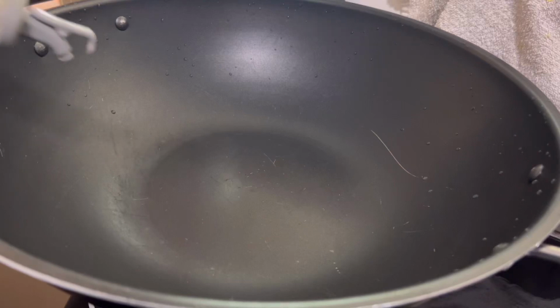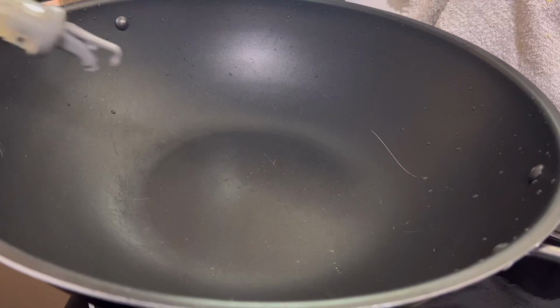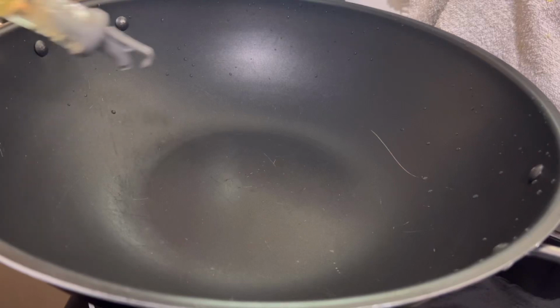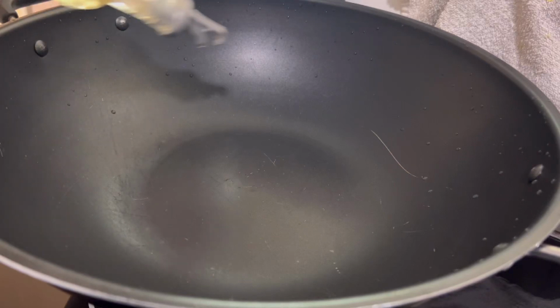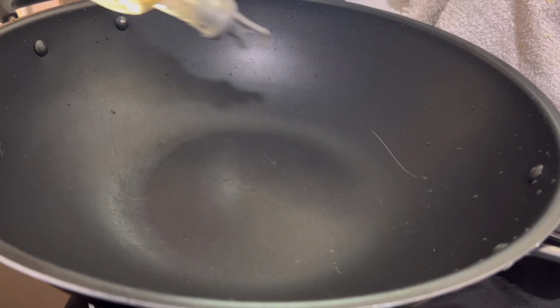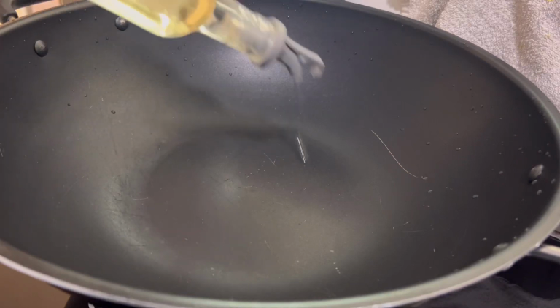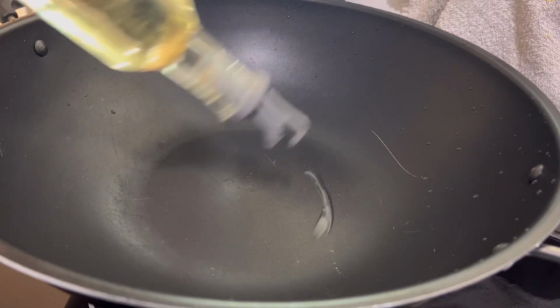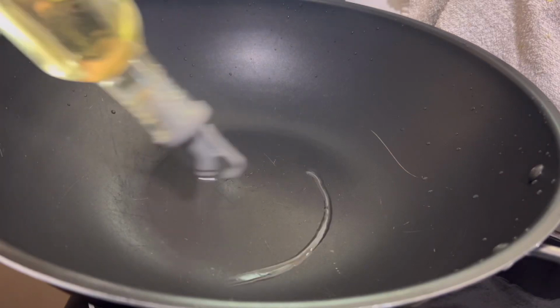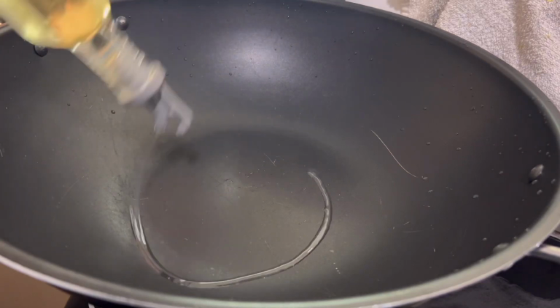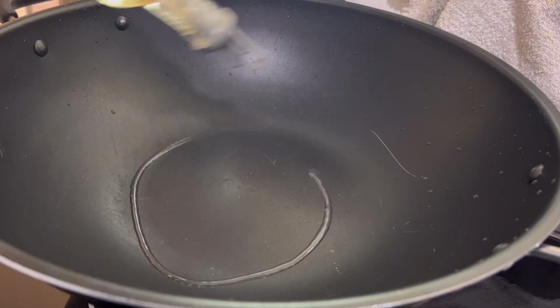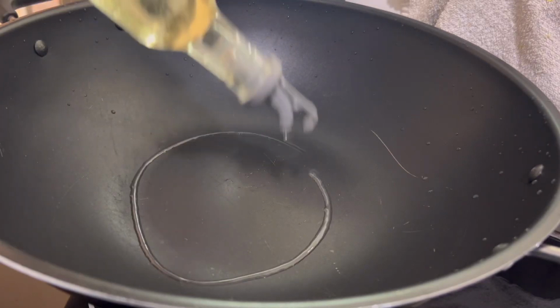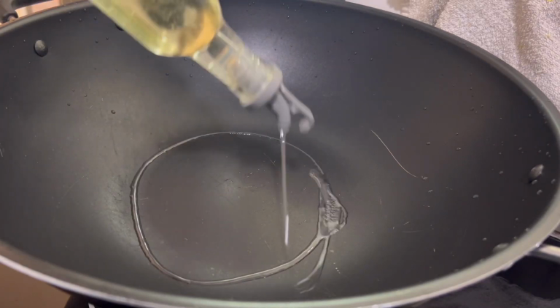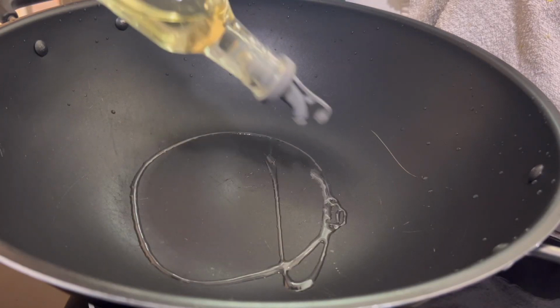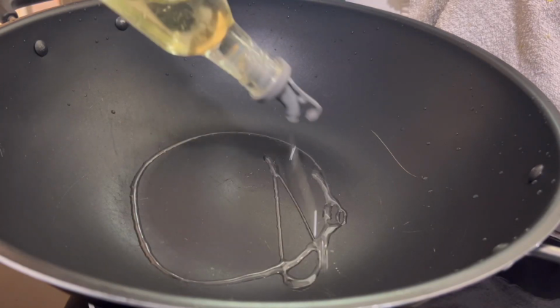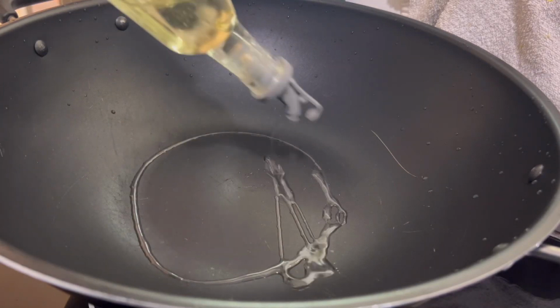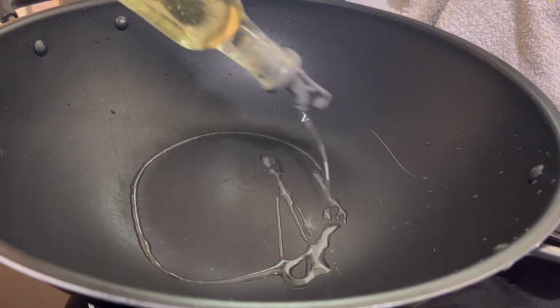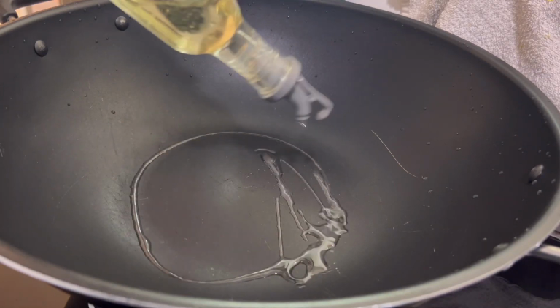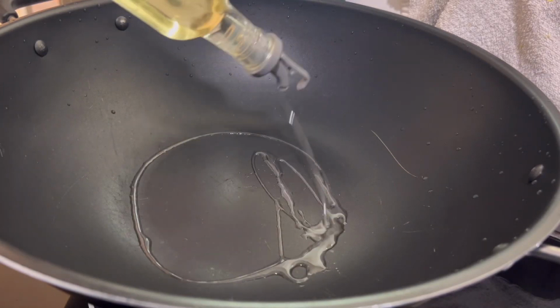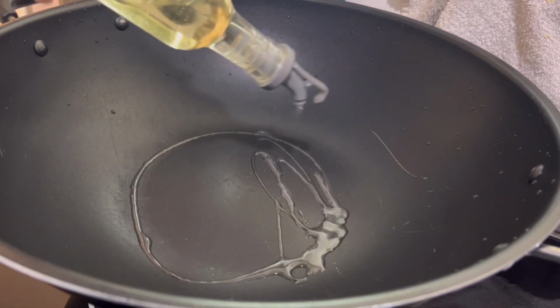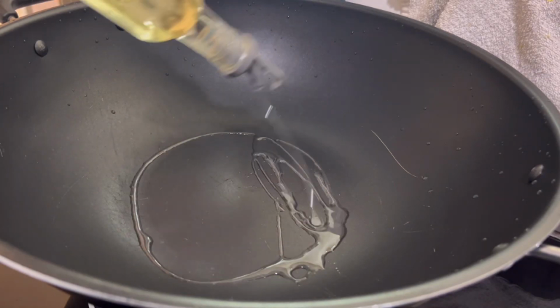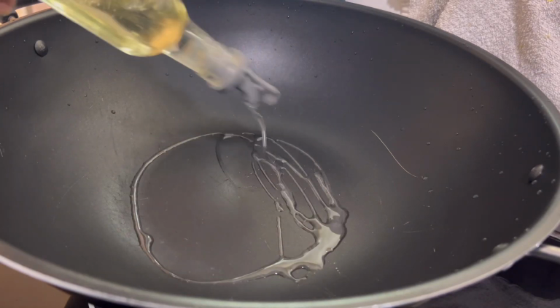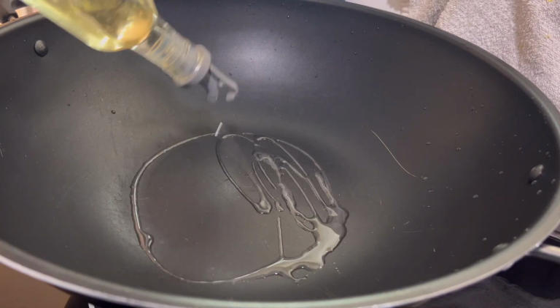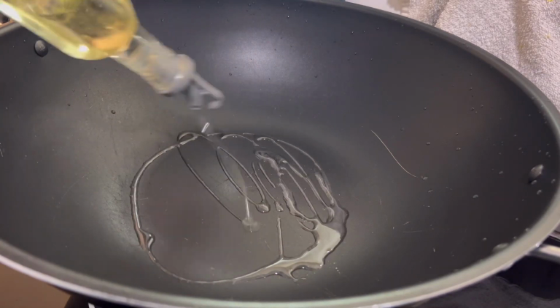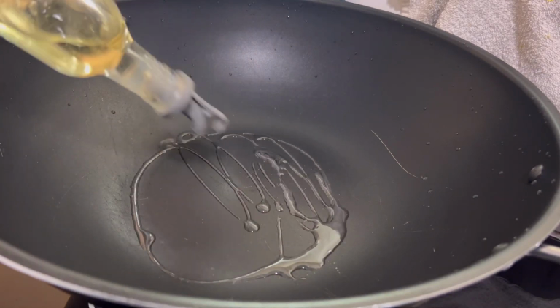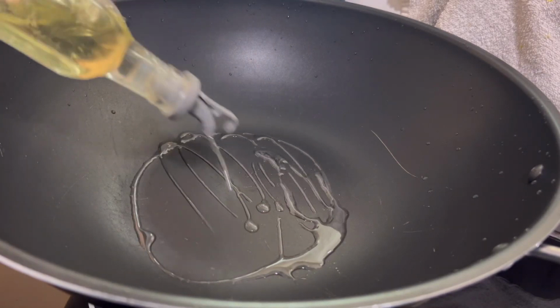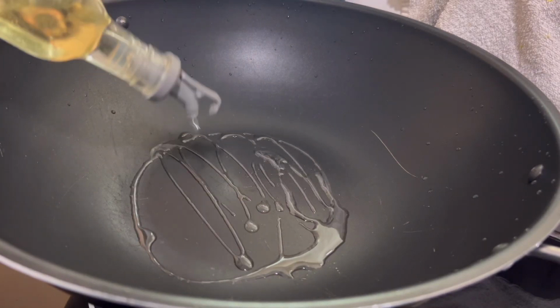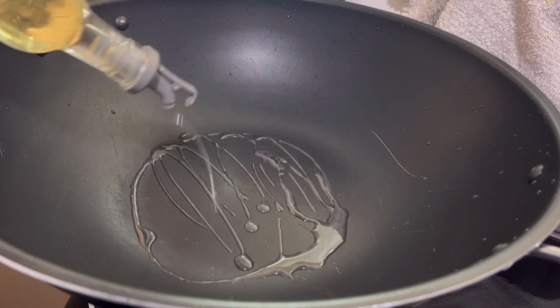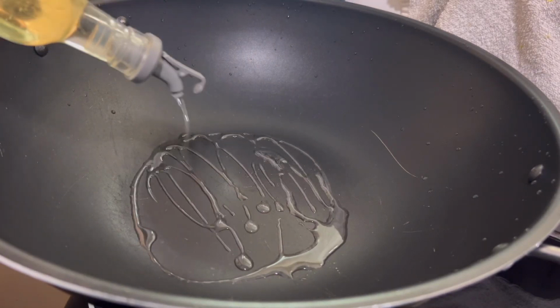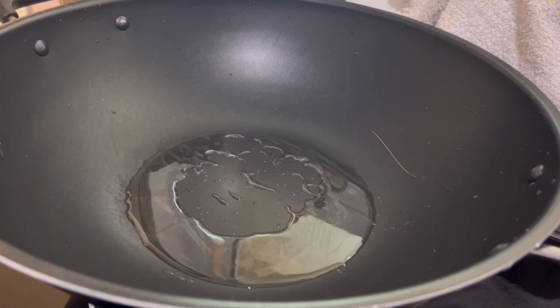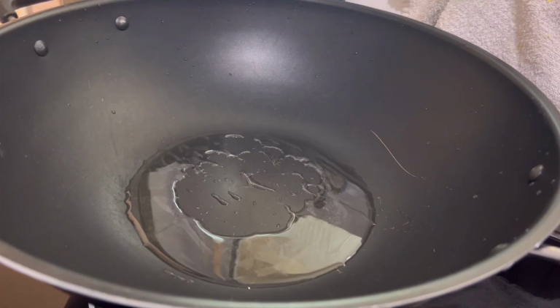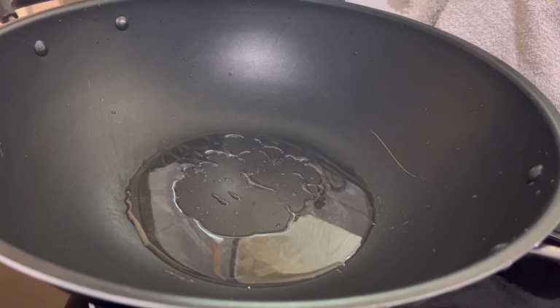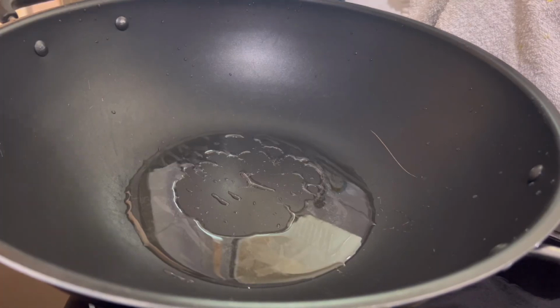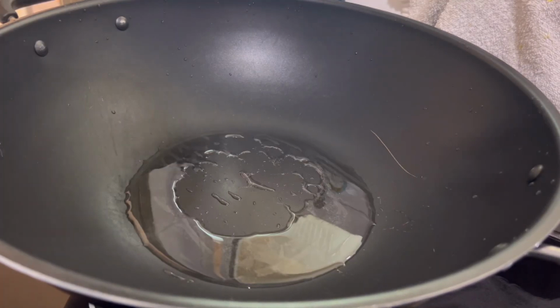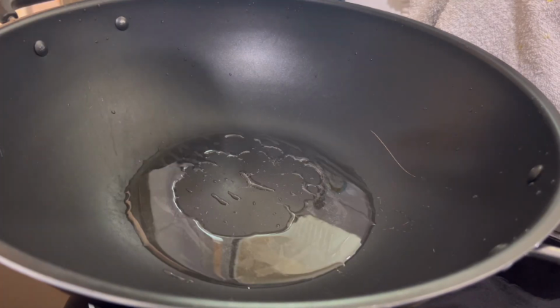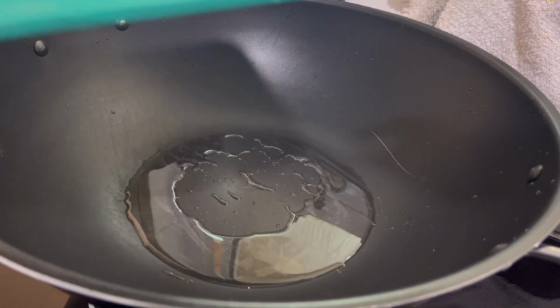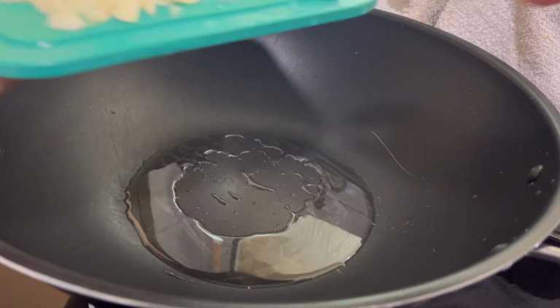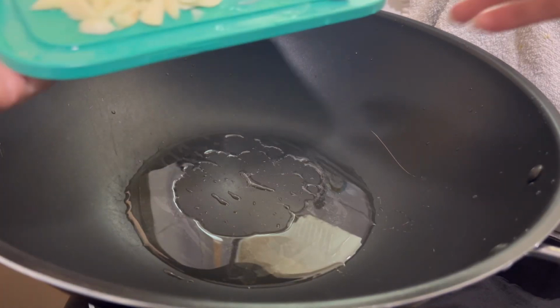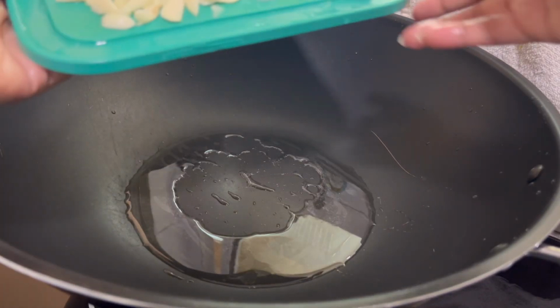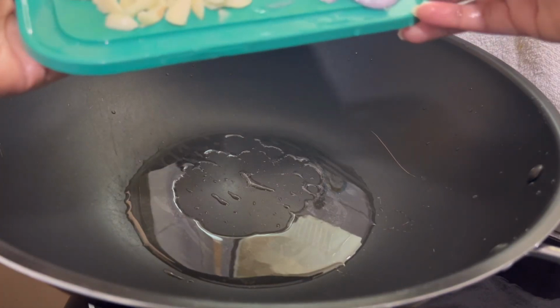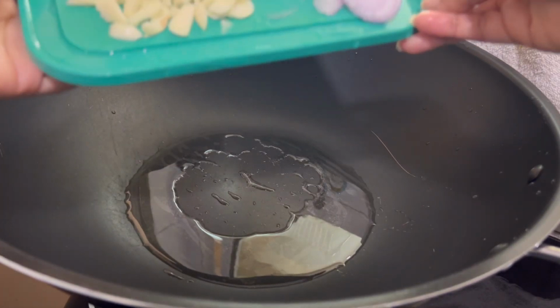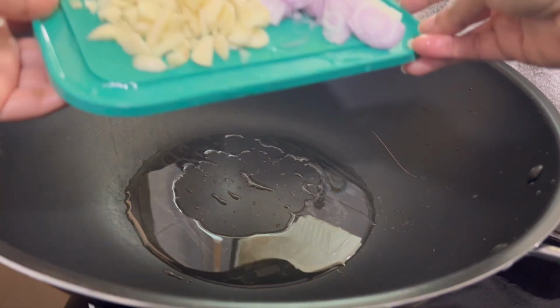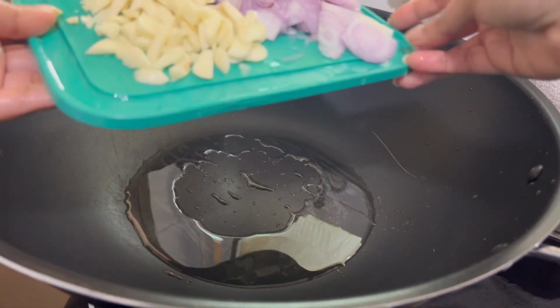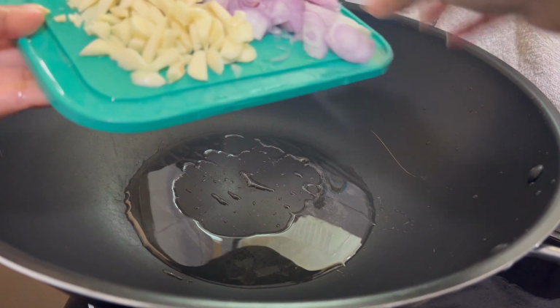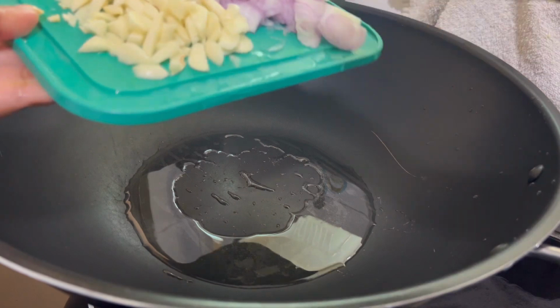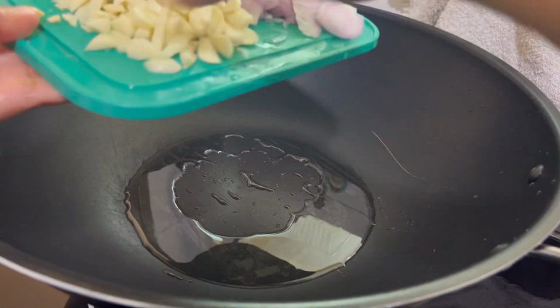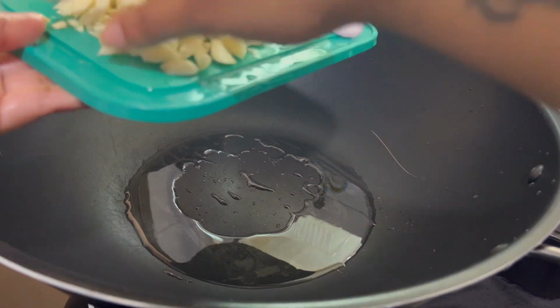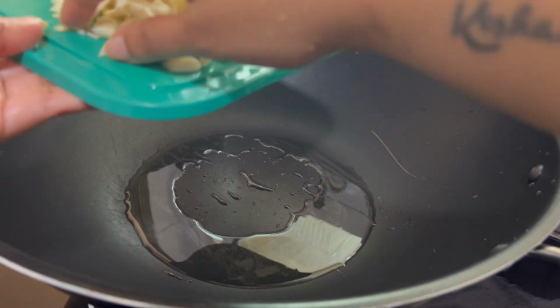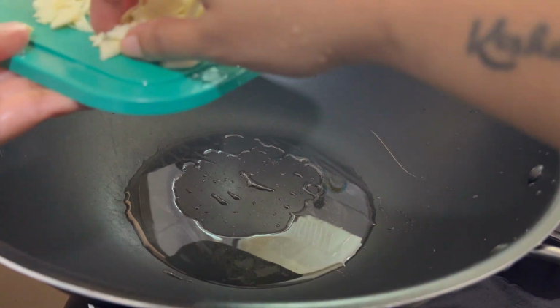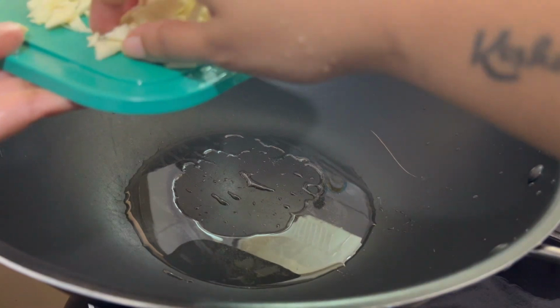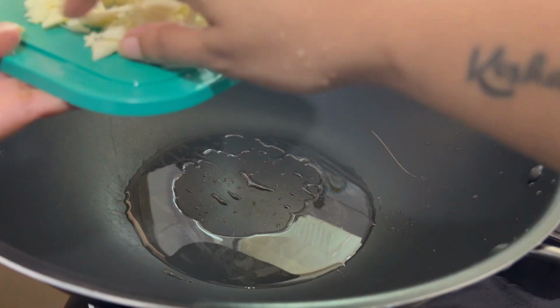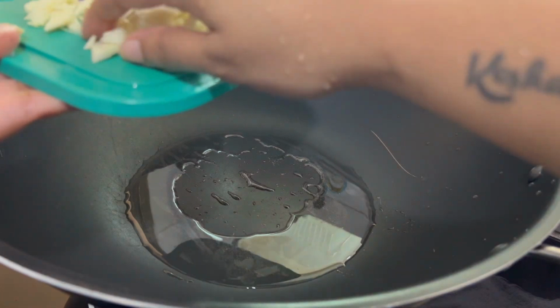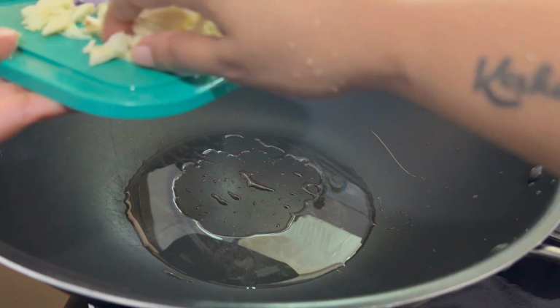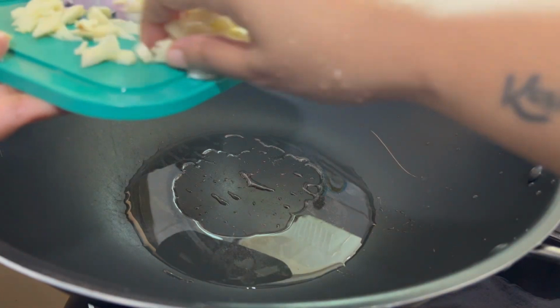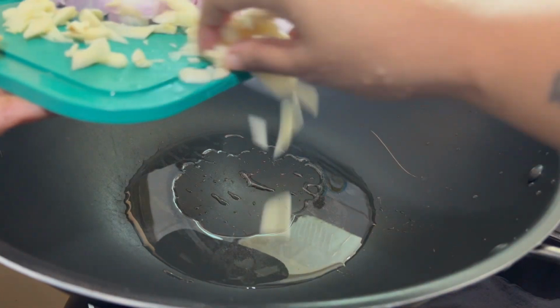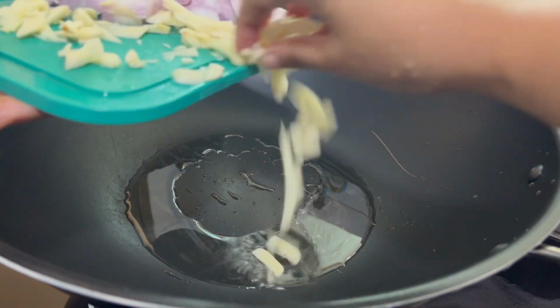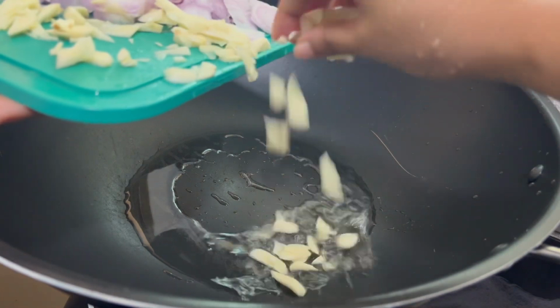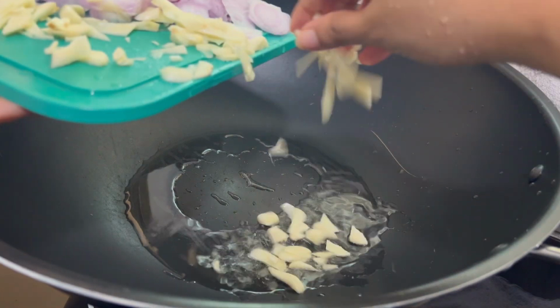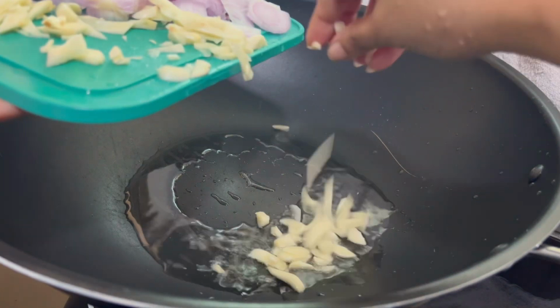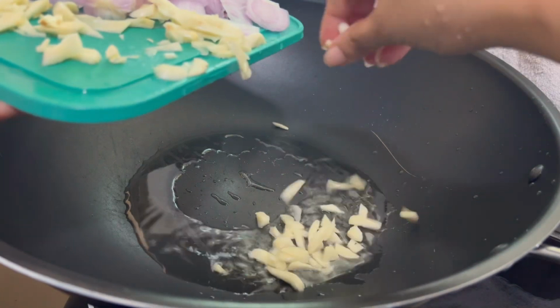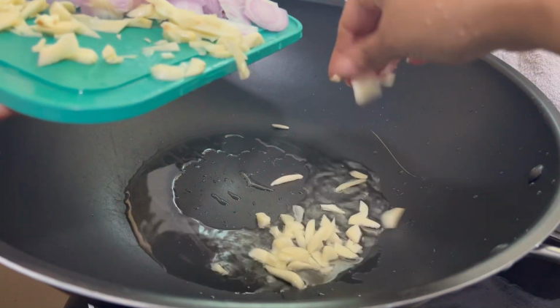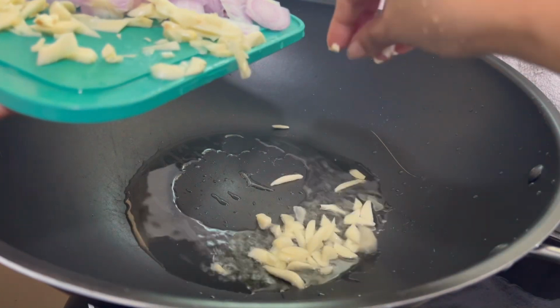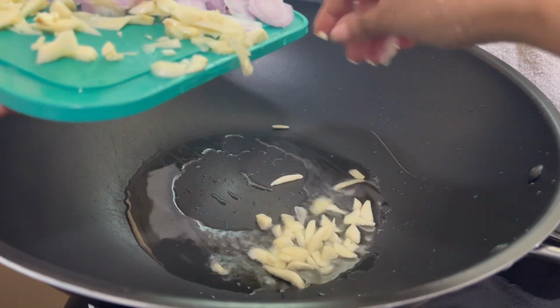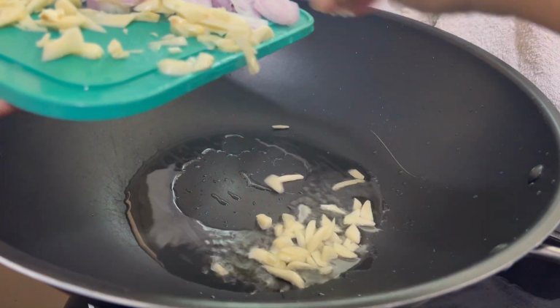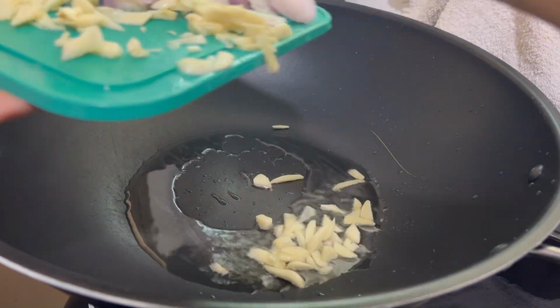Hi everyone, welcome back to my channel. Now I have a recipe for quick and easy fried rice.